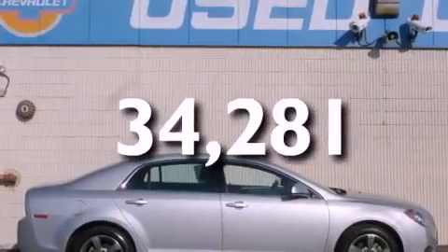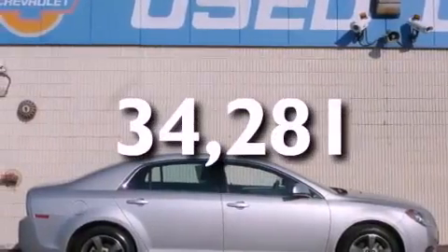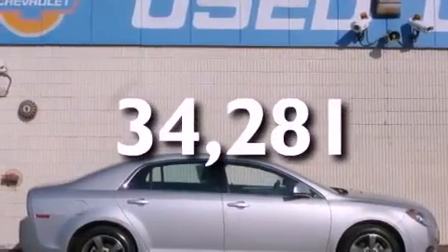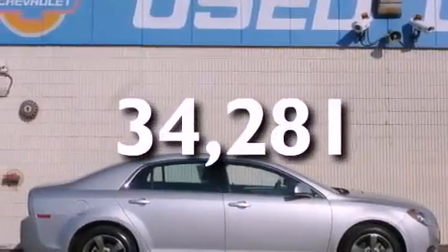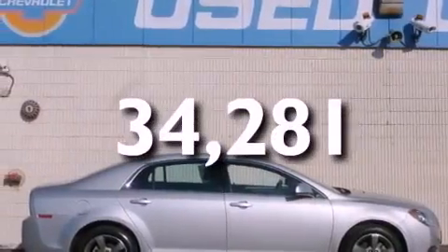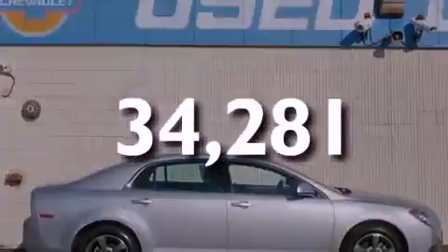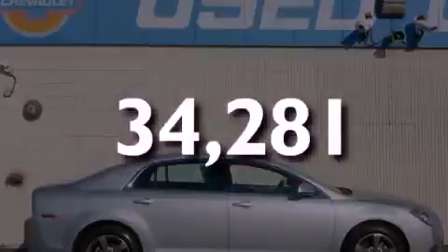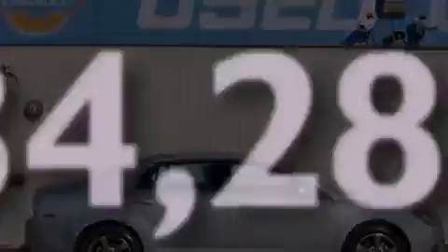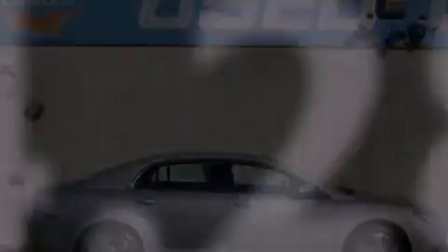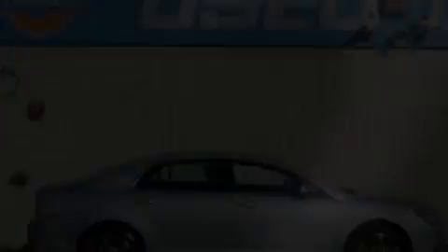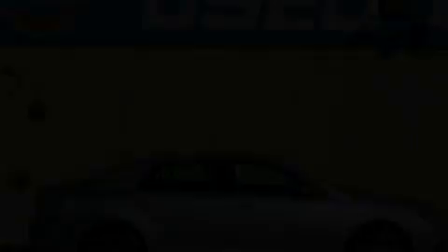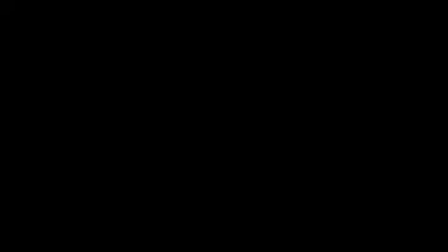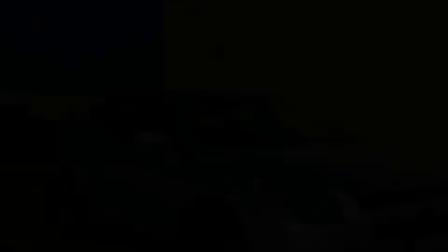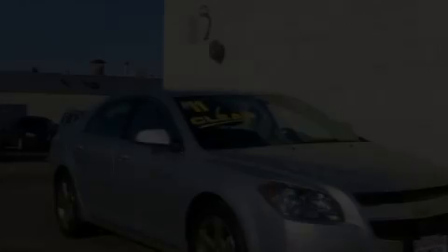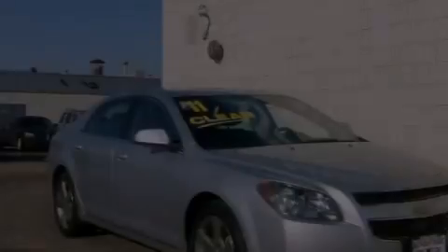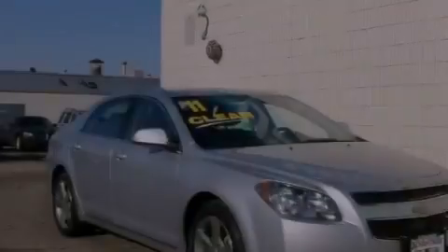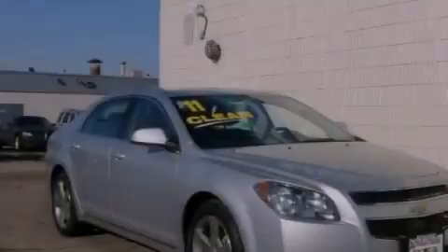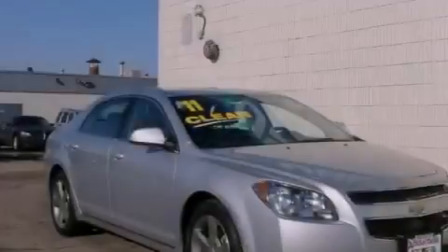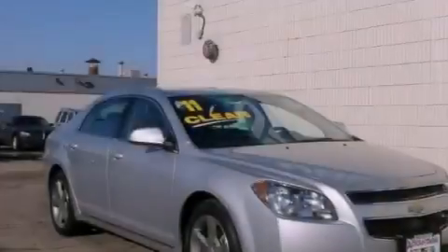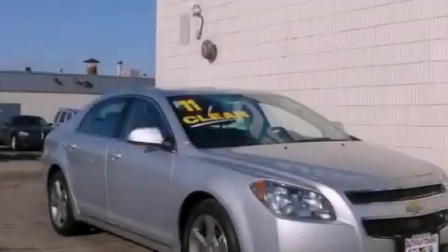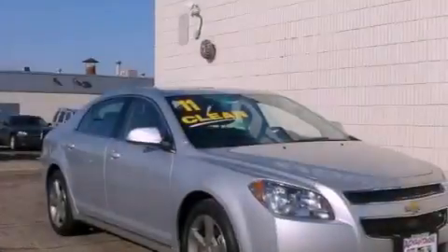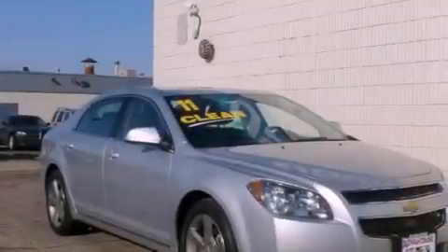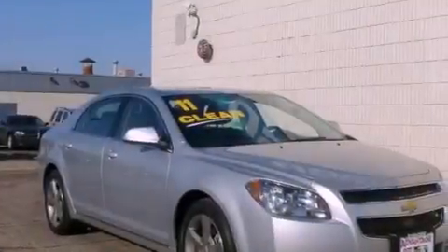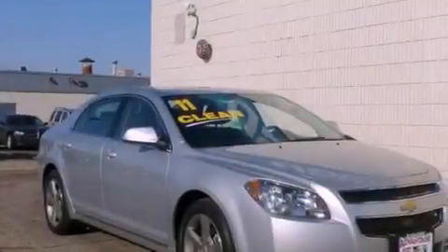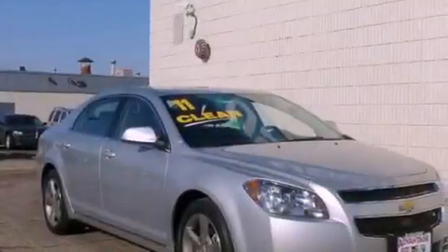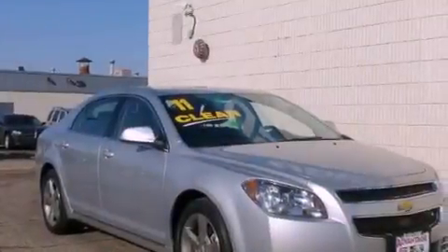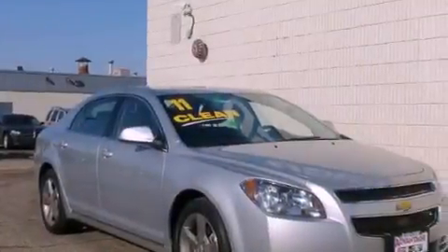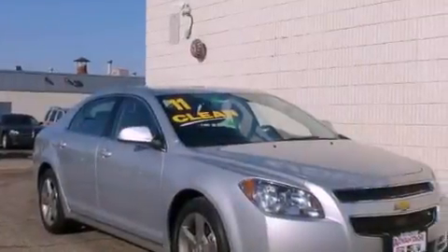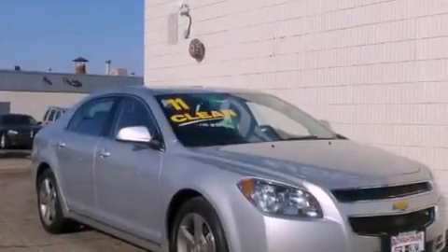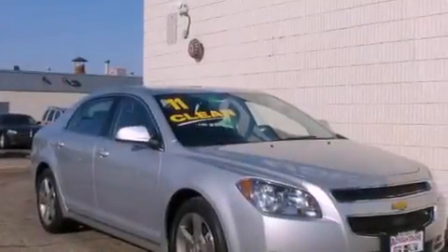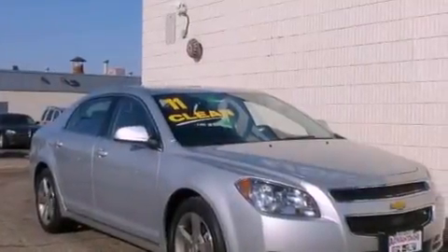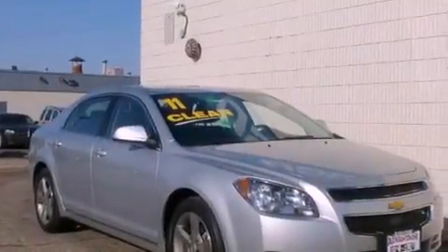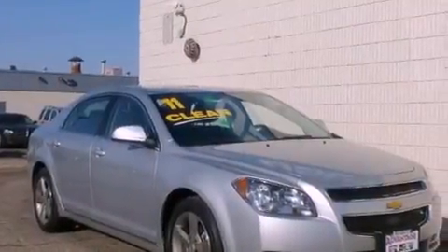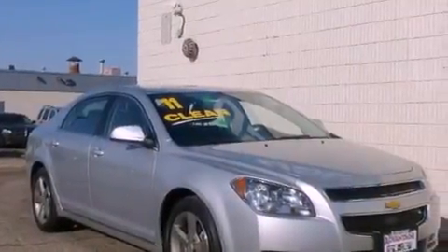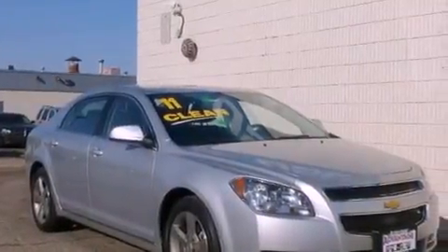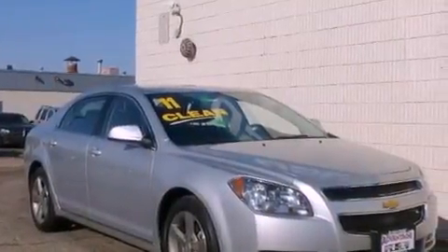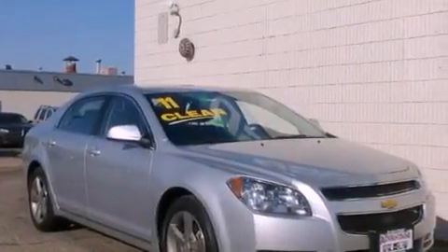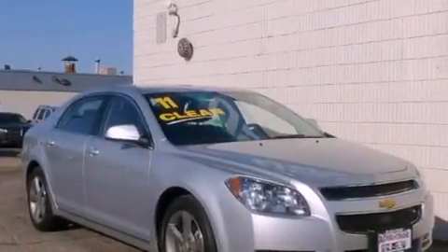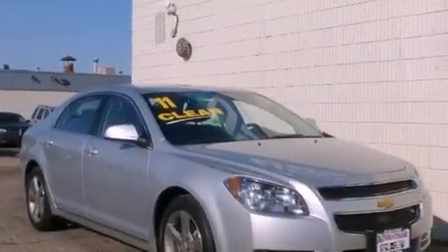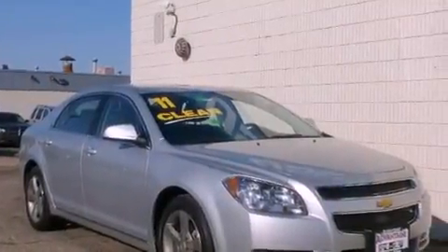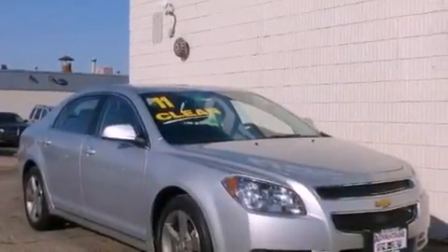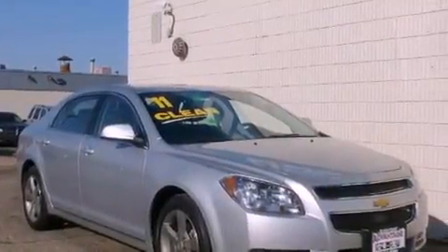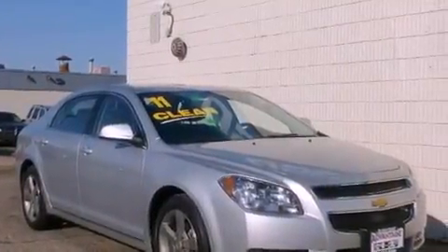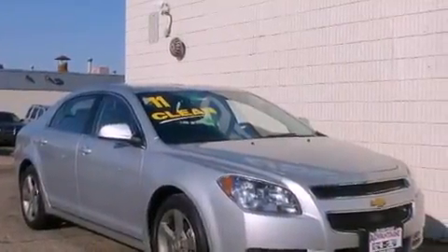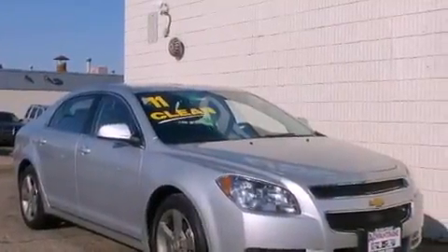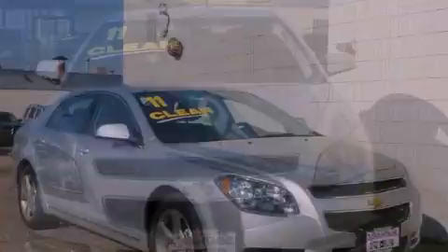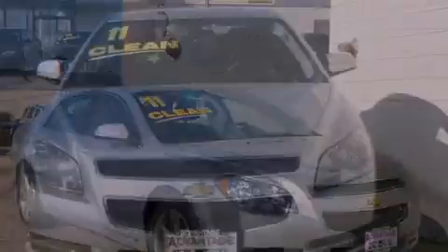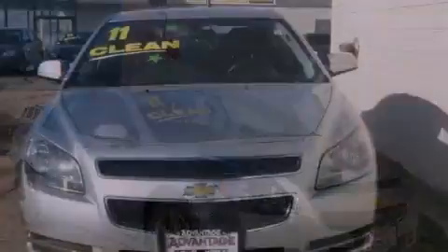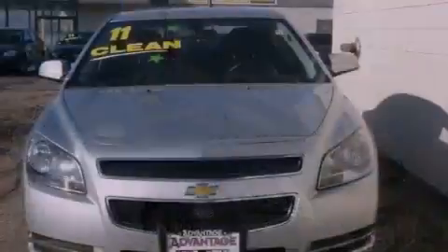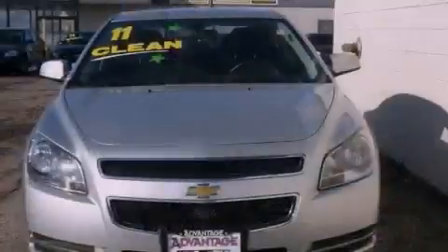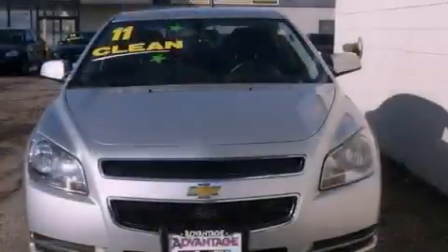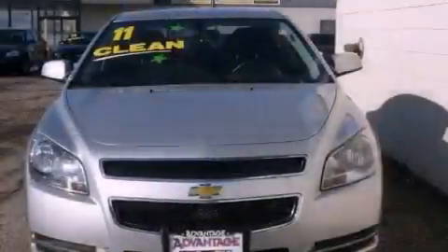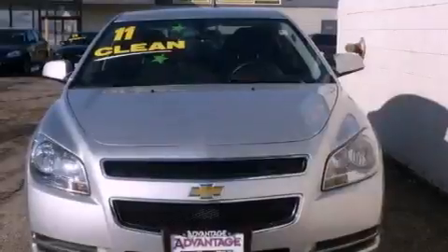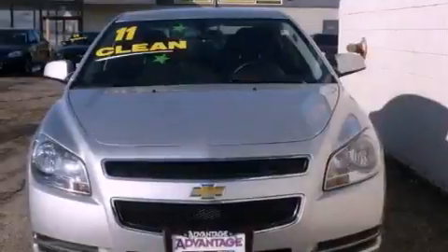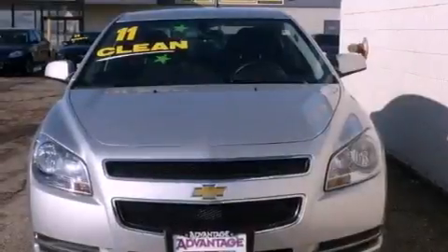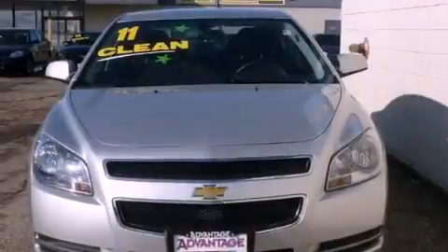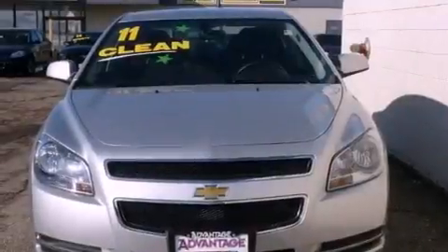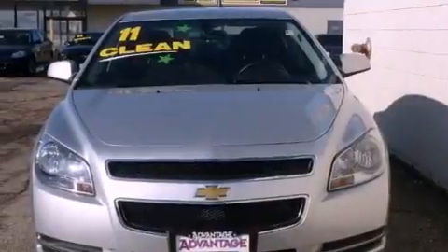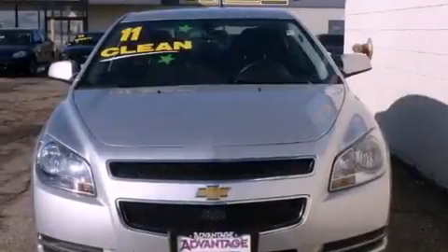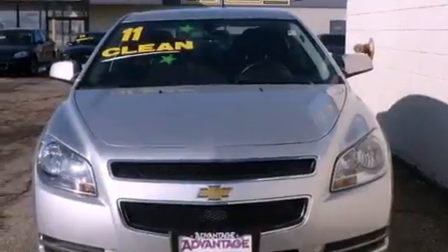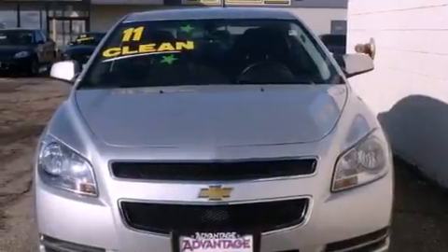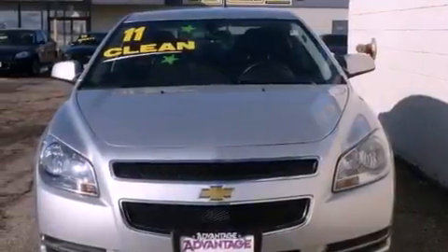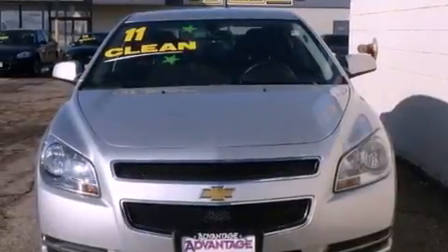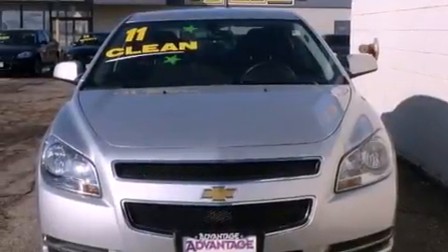With an EPA estimated rating of 33 miles per gallon on the highway, this automobile is clearly a fuel-efficient choice.